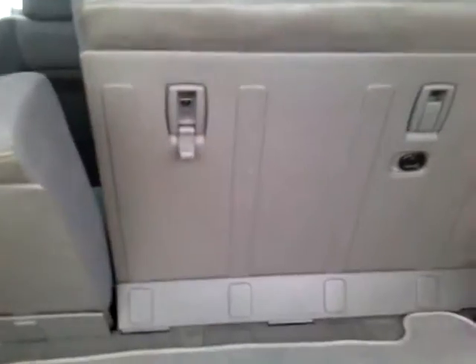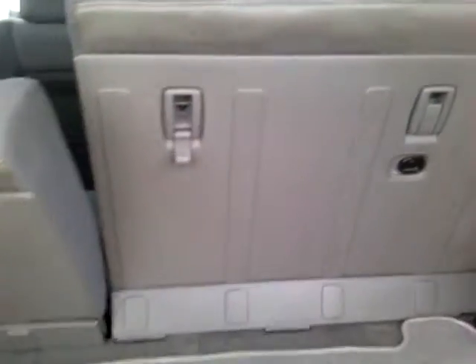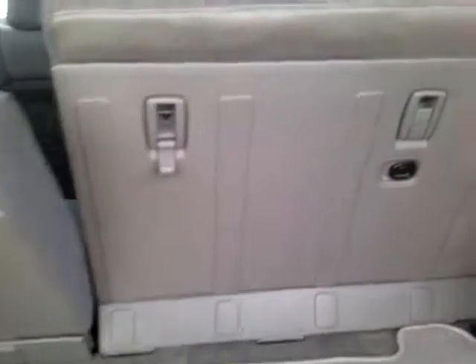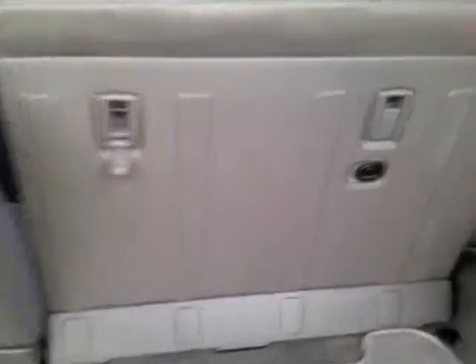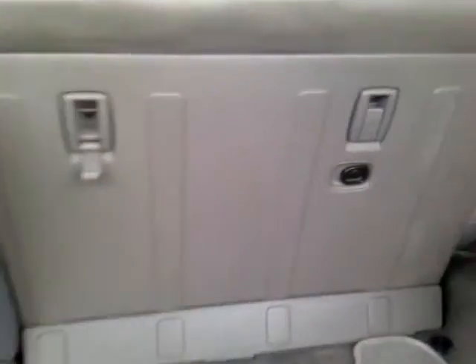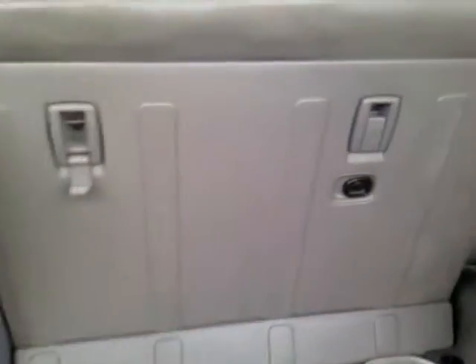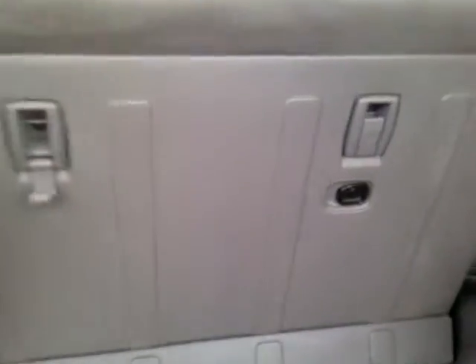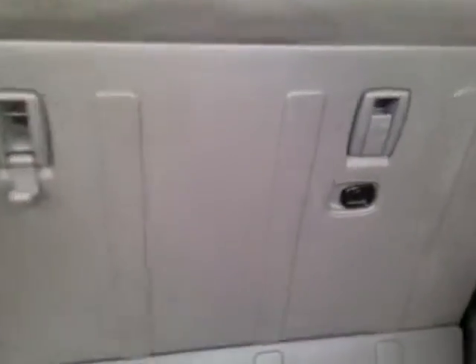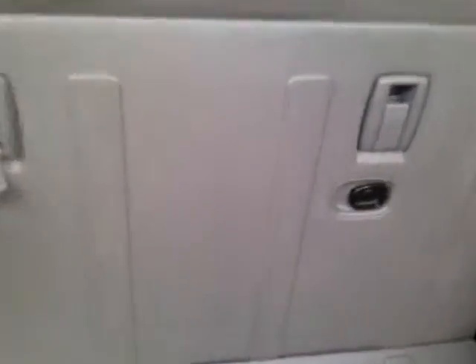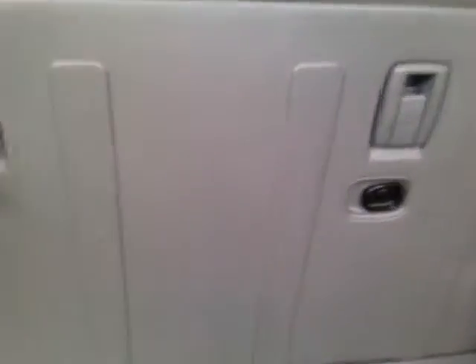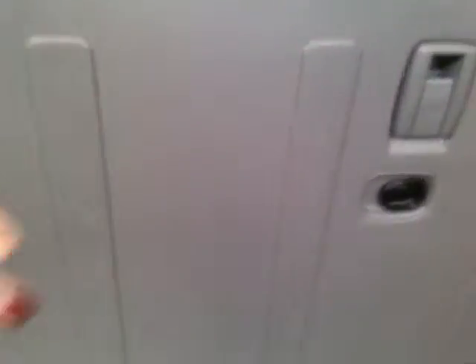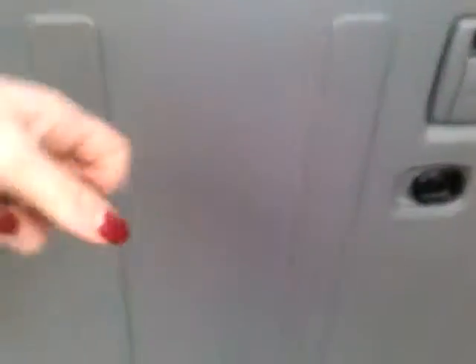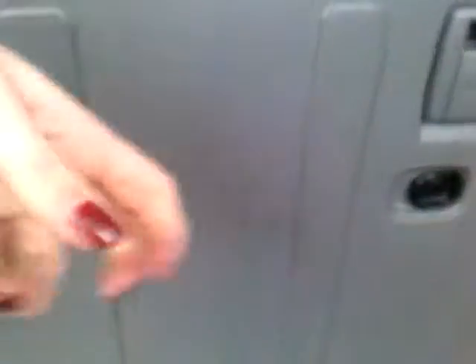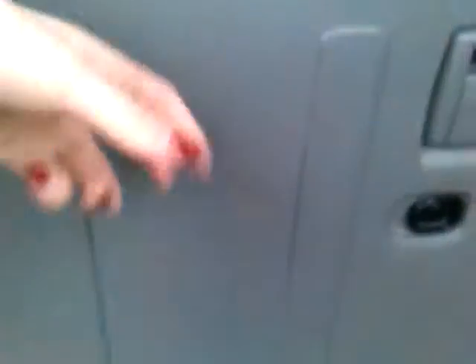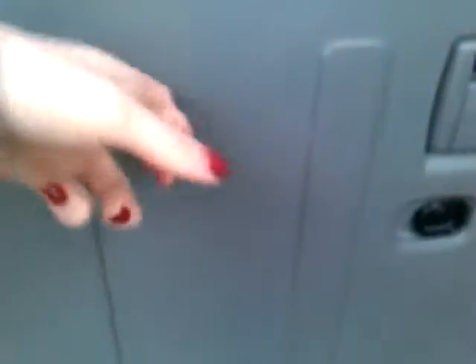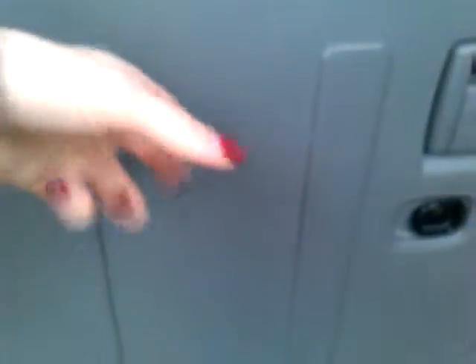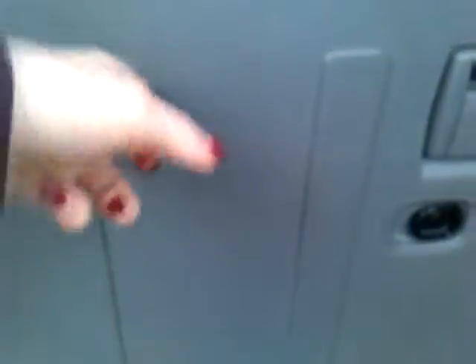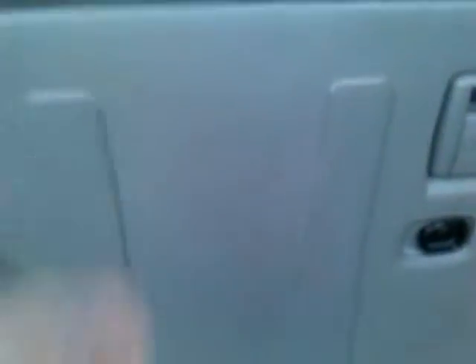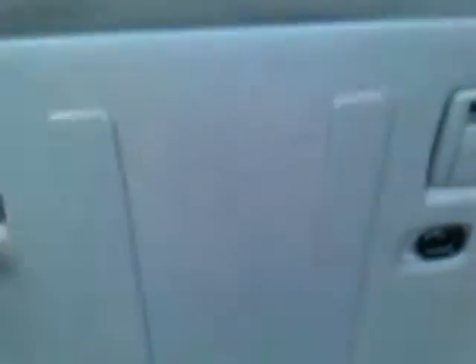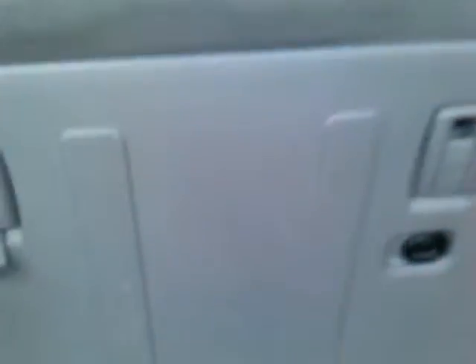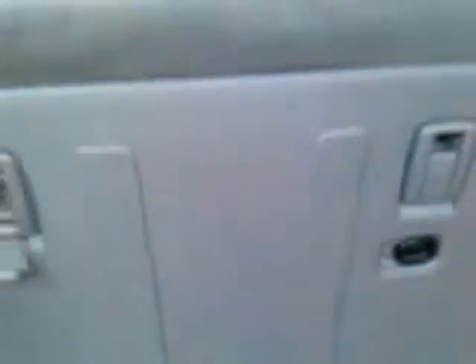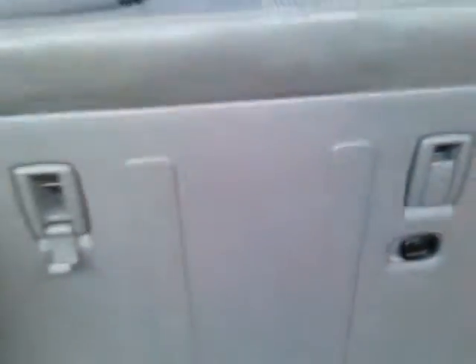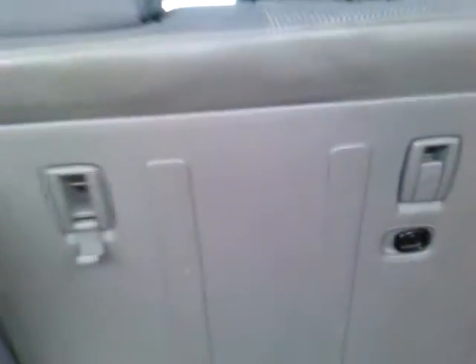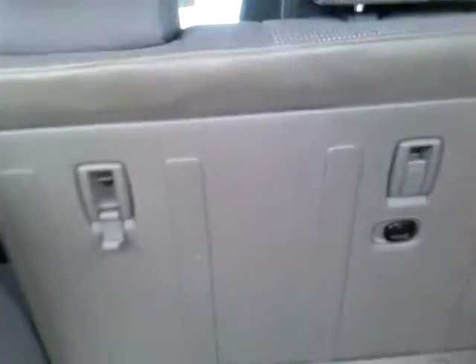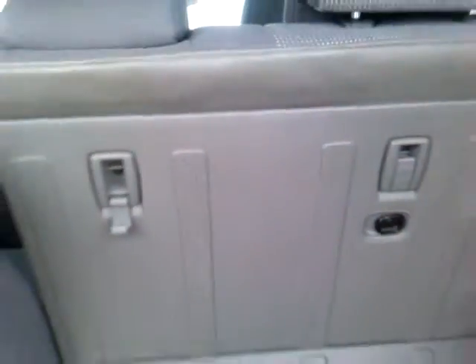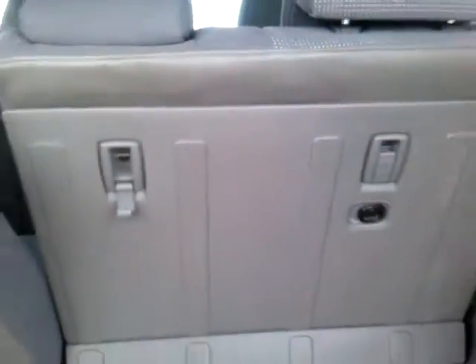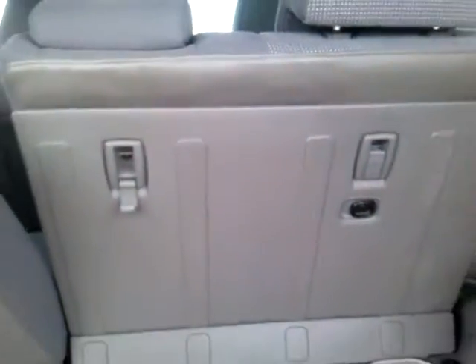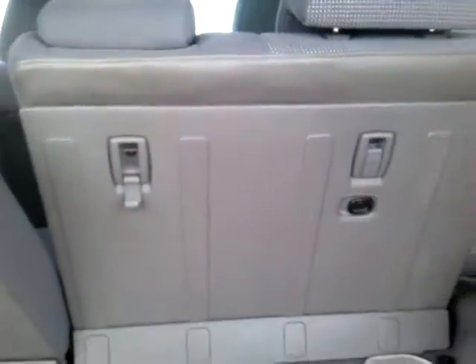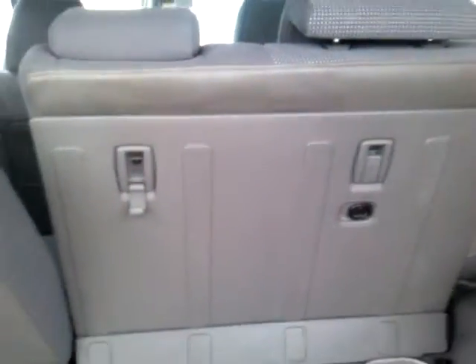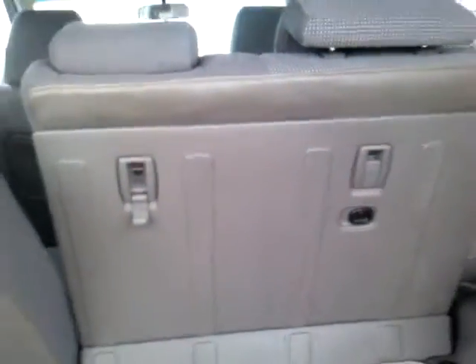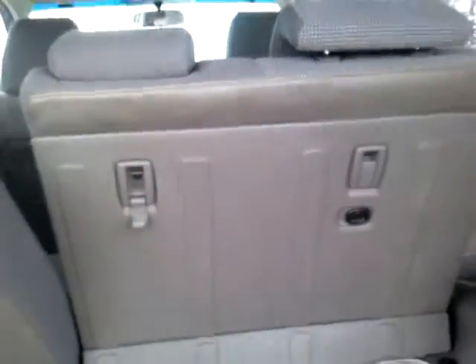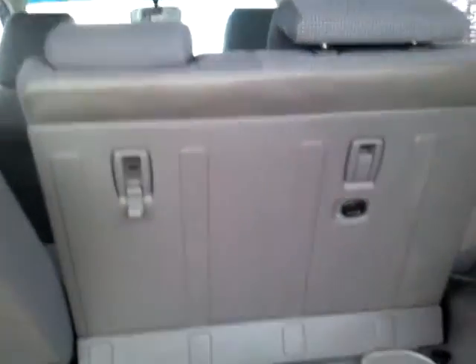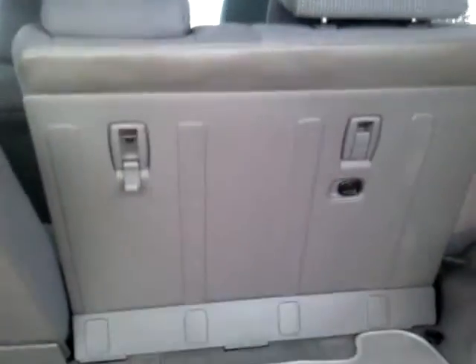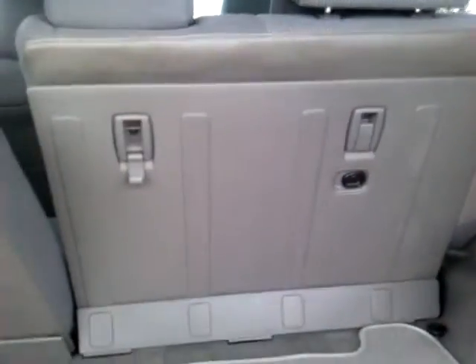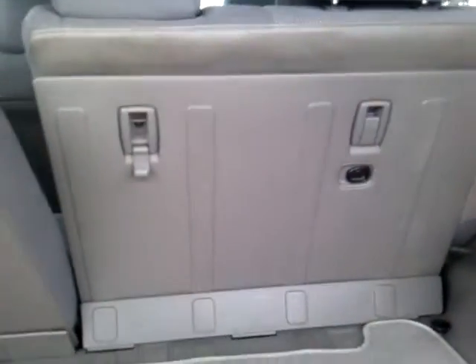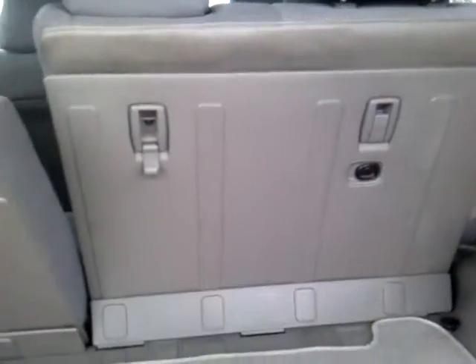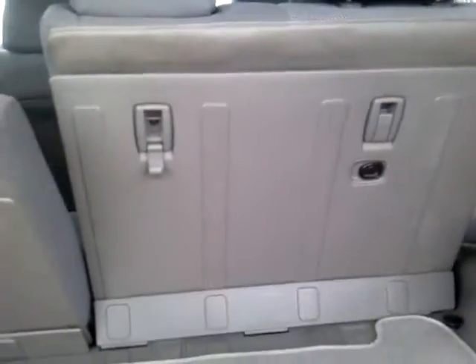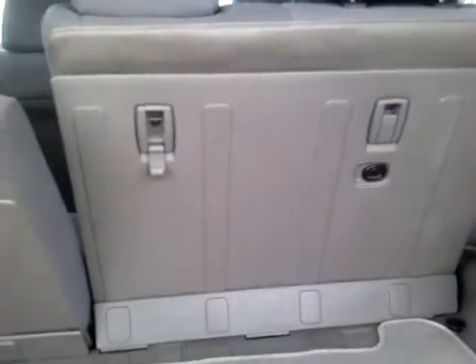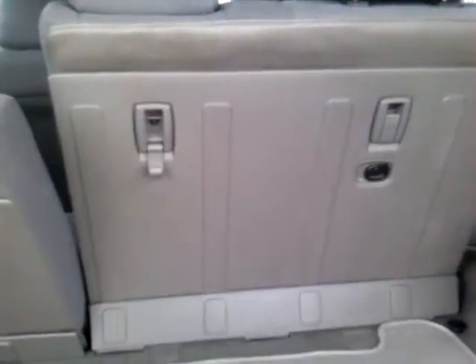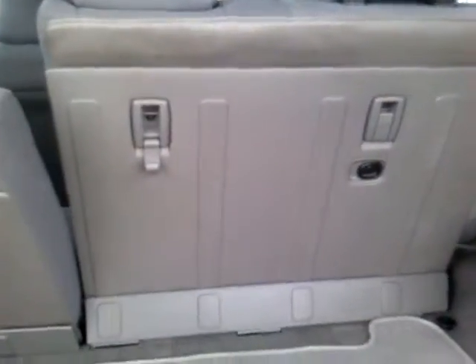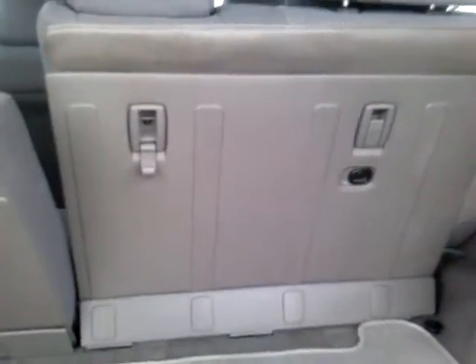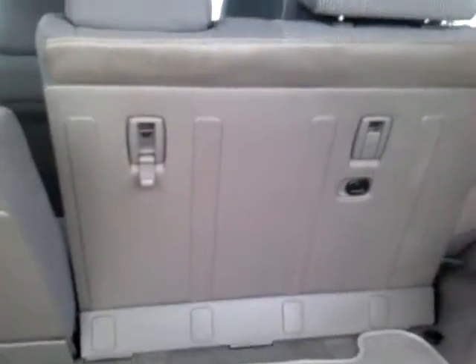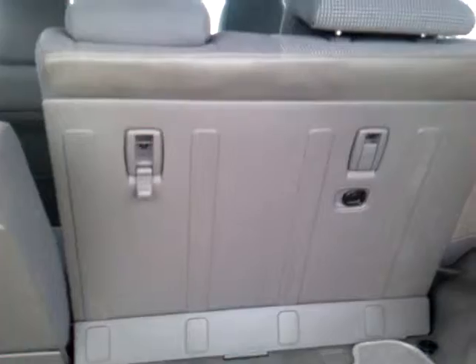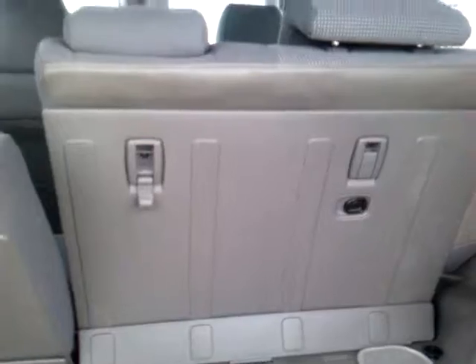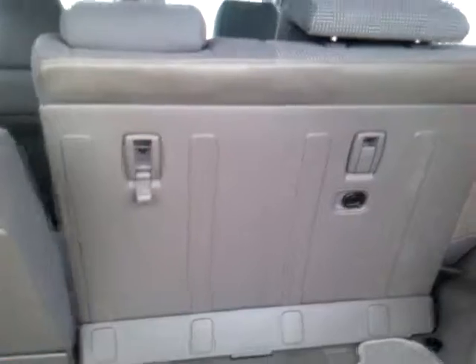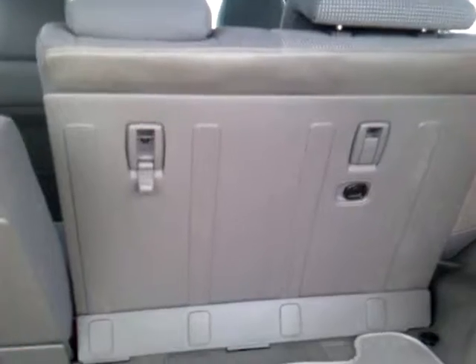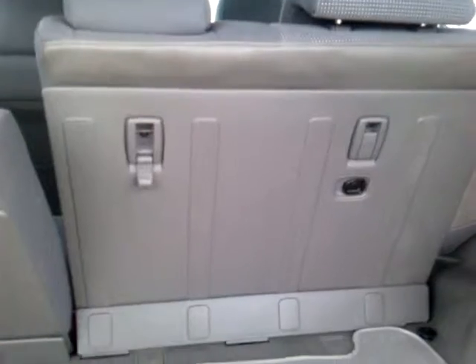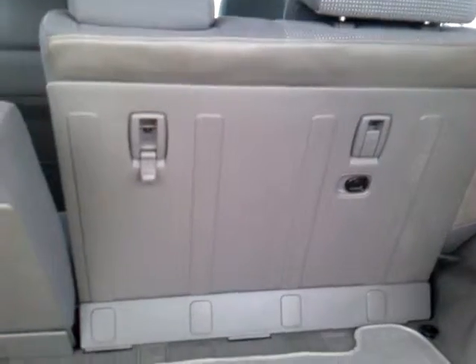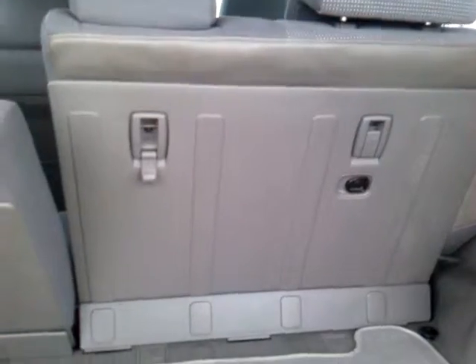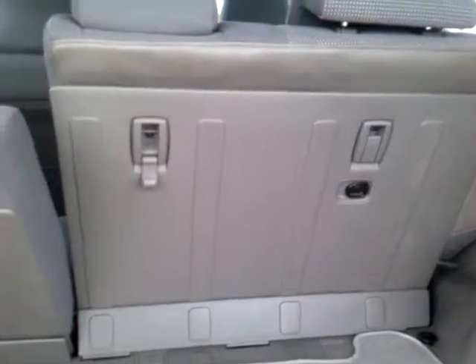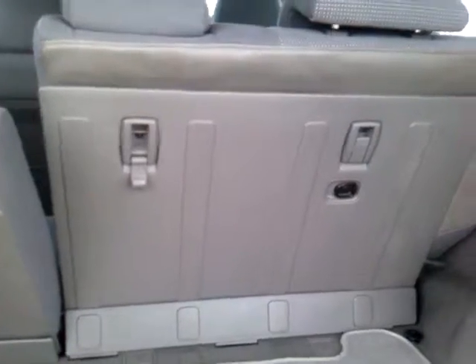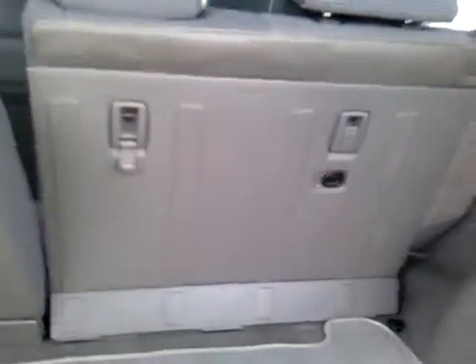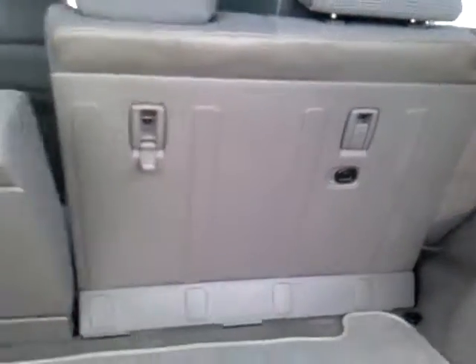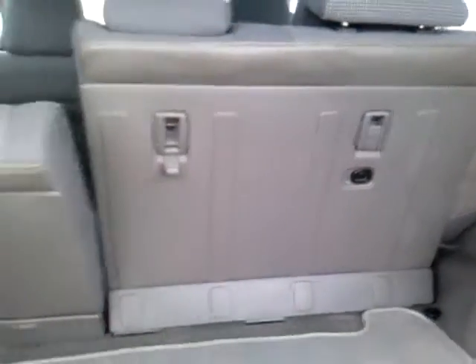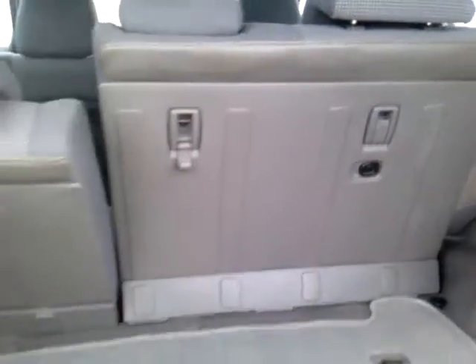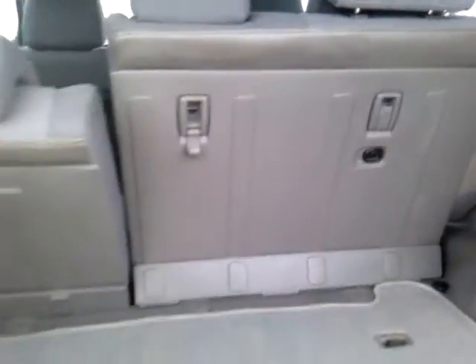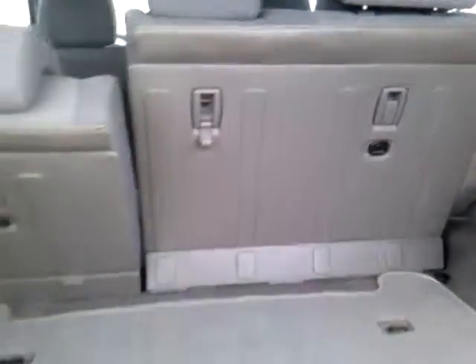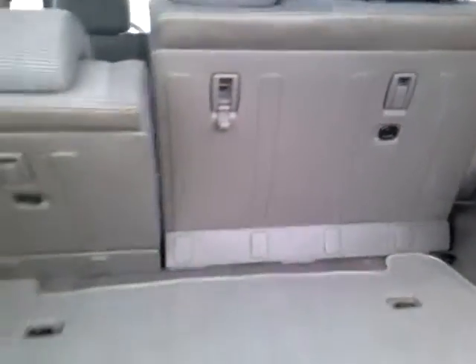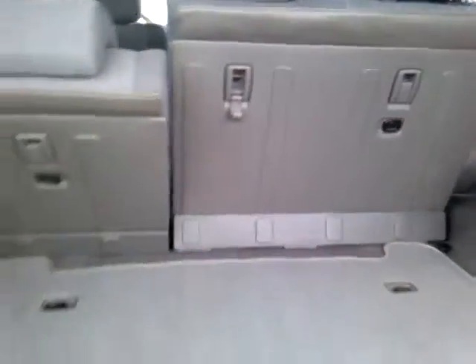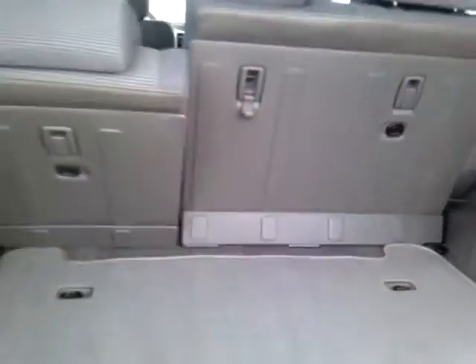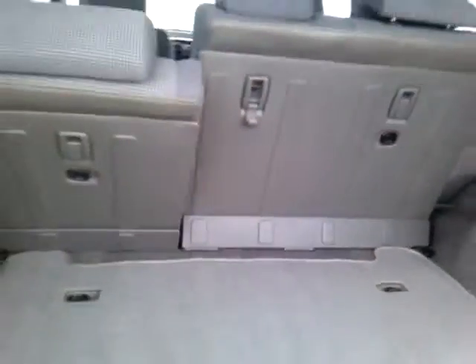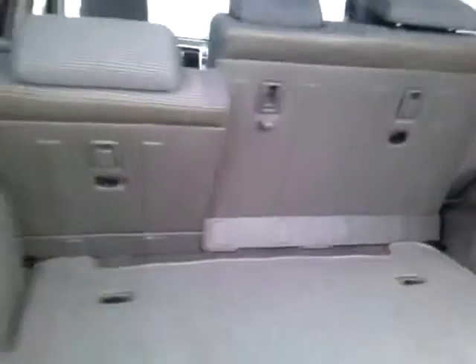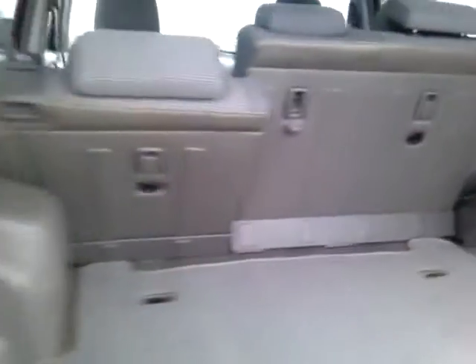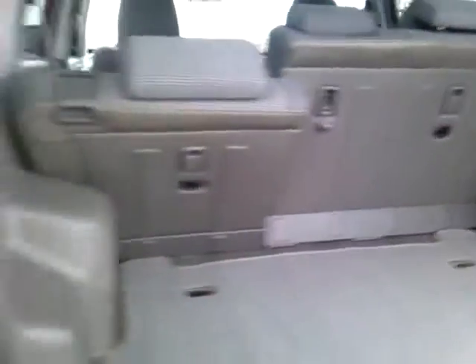Another bonus feature — it's got a hard top back, nice and easy to keep clean, and you don't have to worry about the back of your seats getting scratched up or damaged.